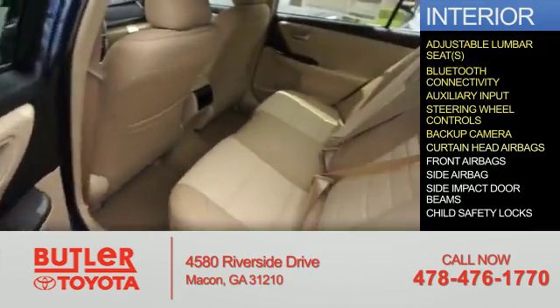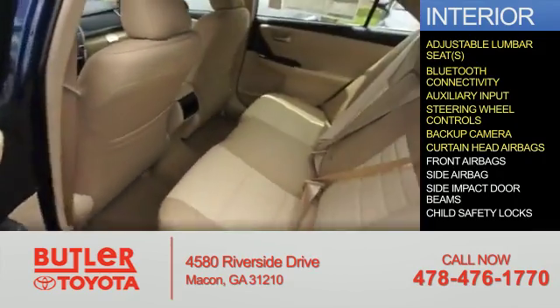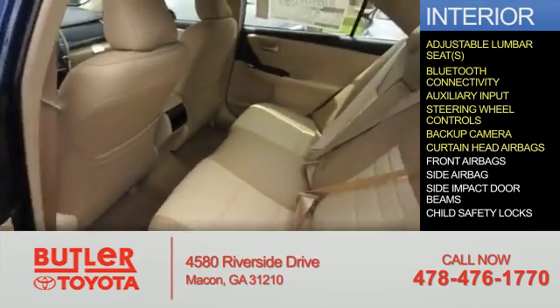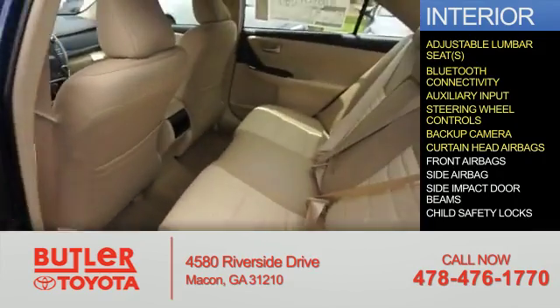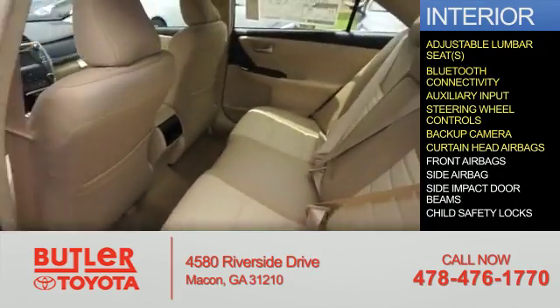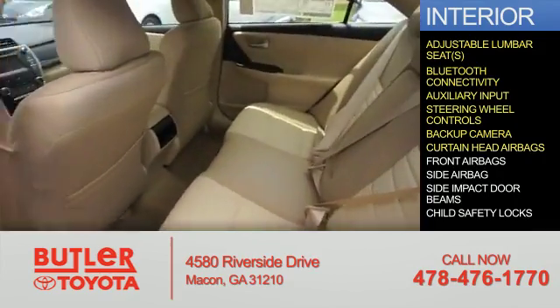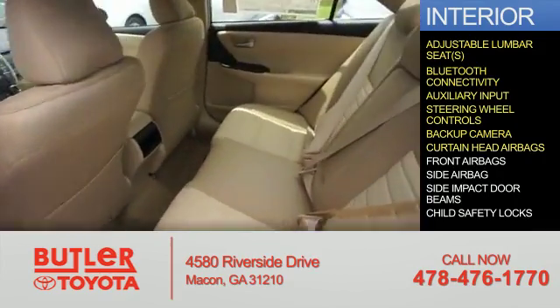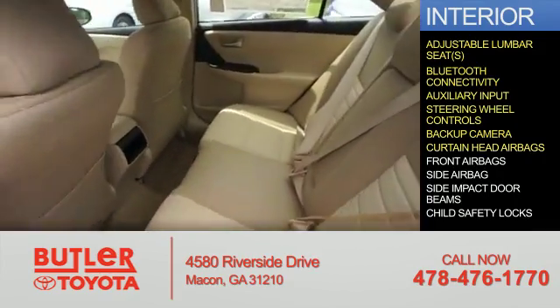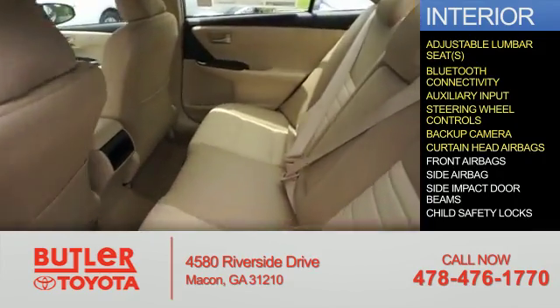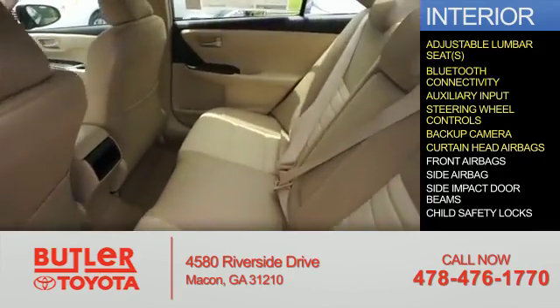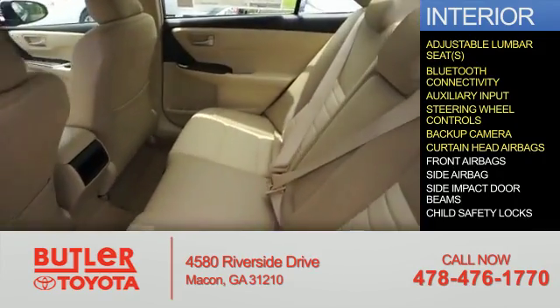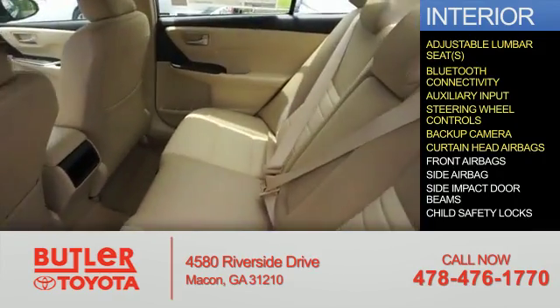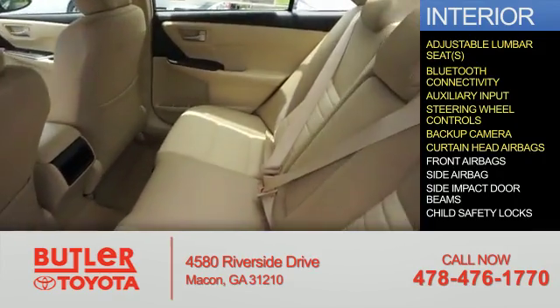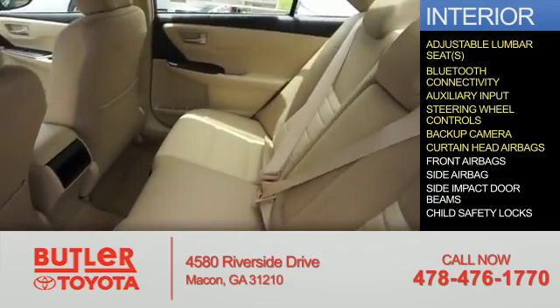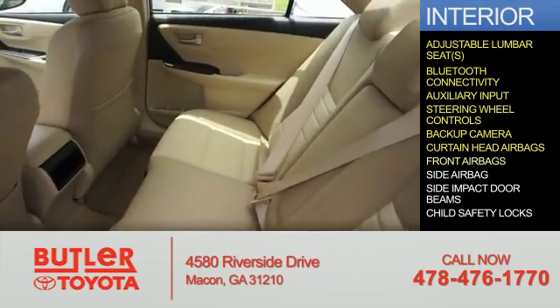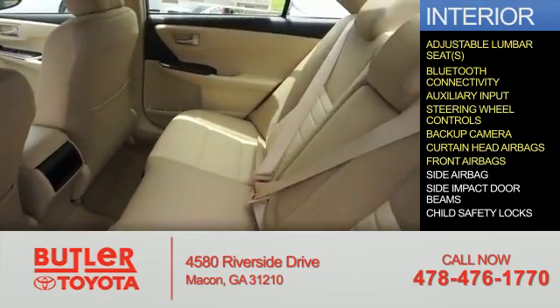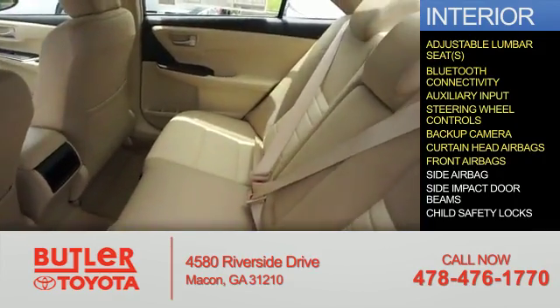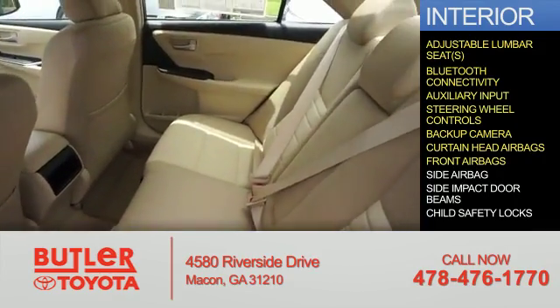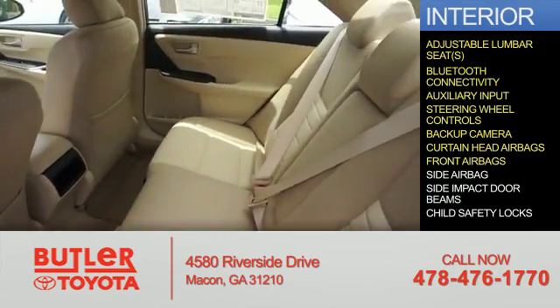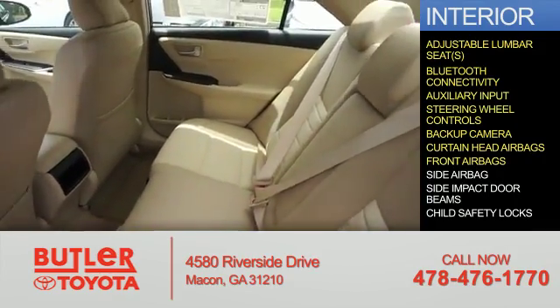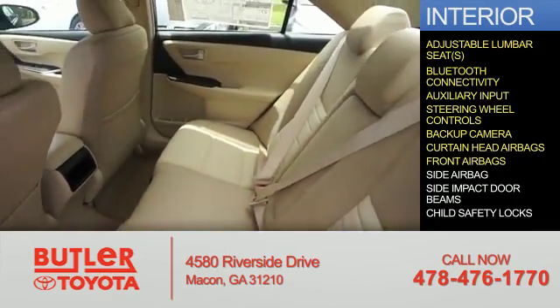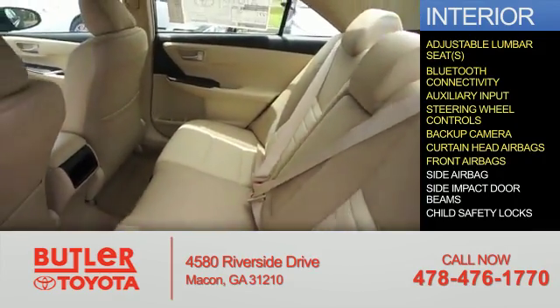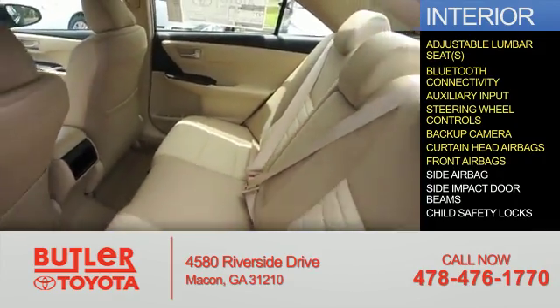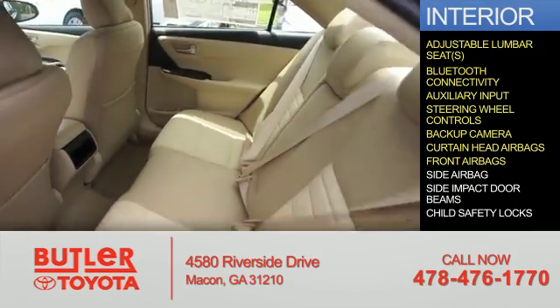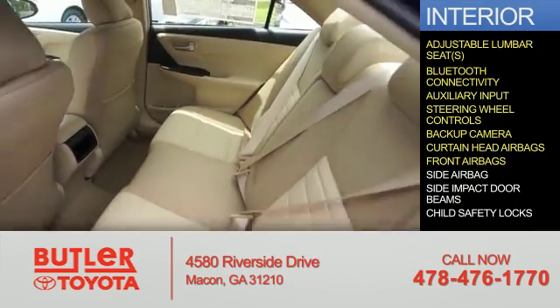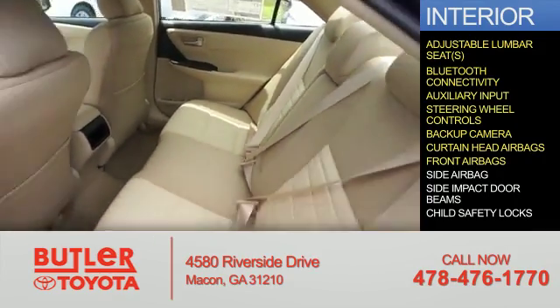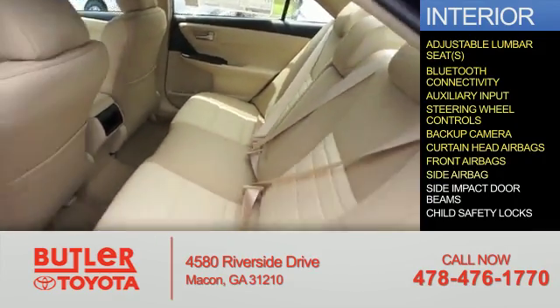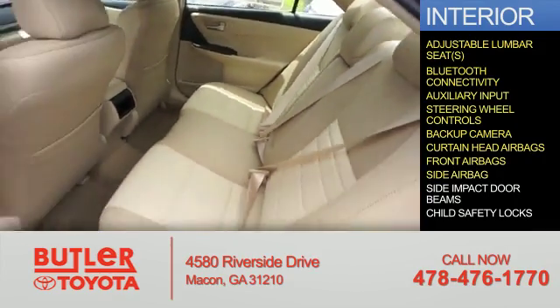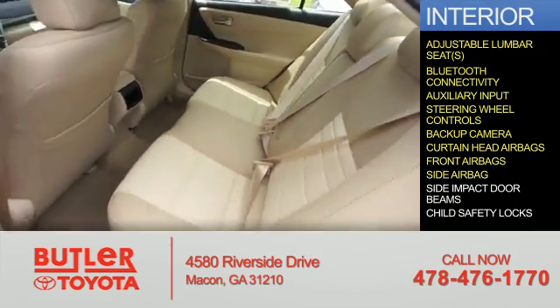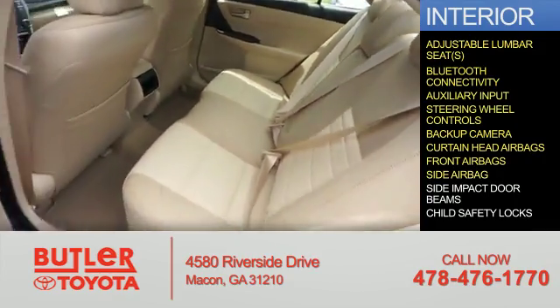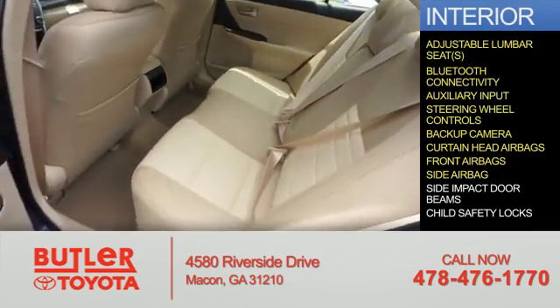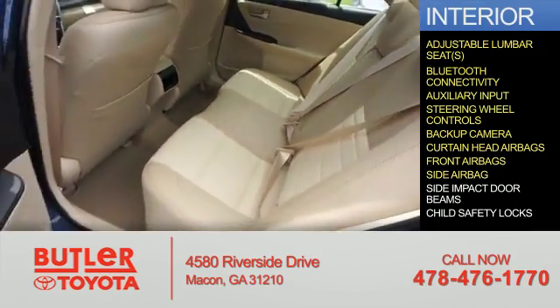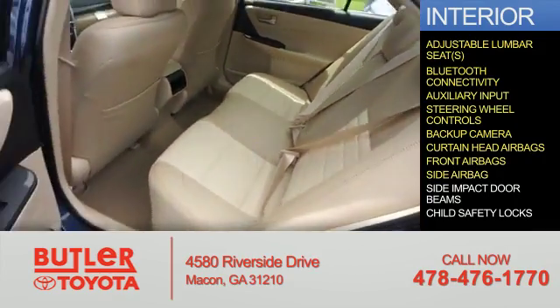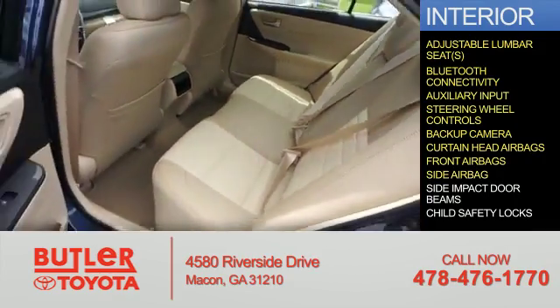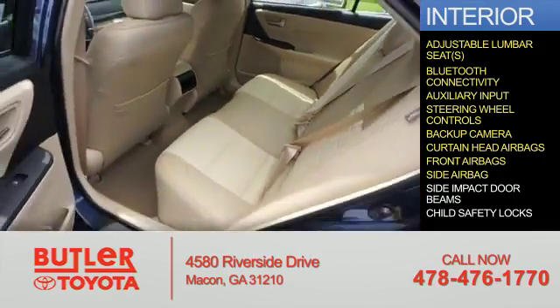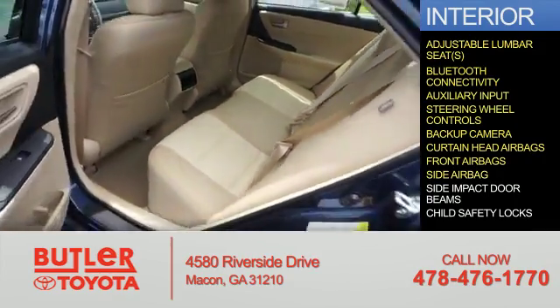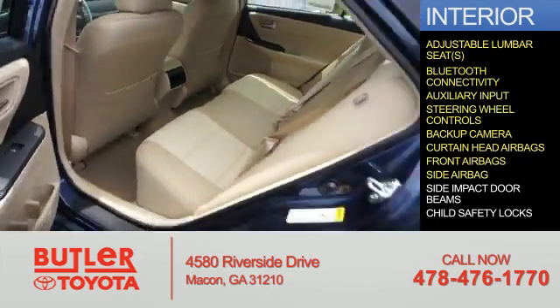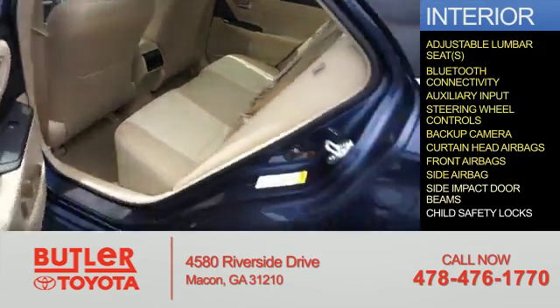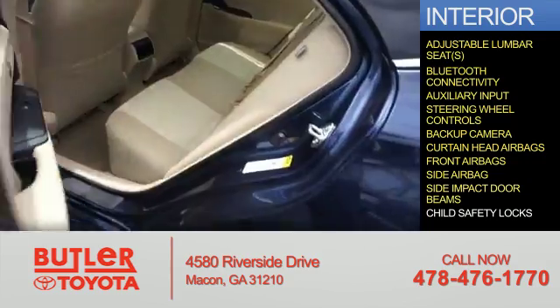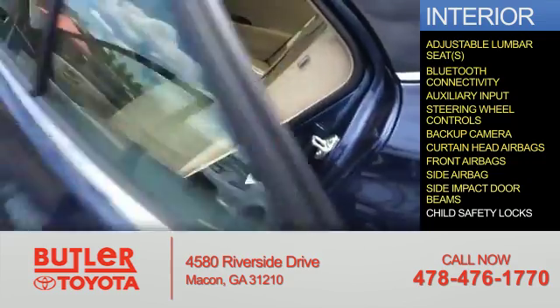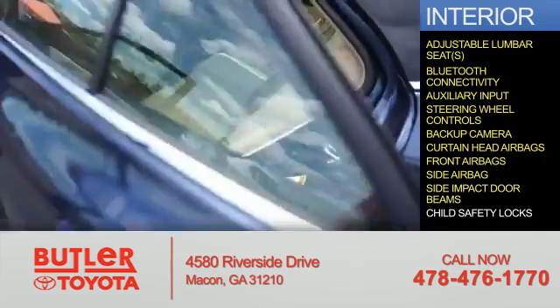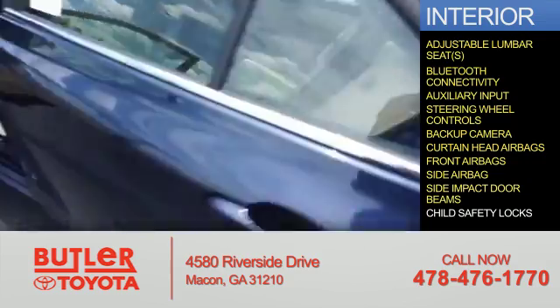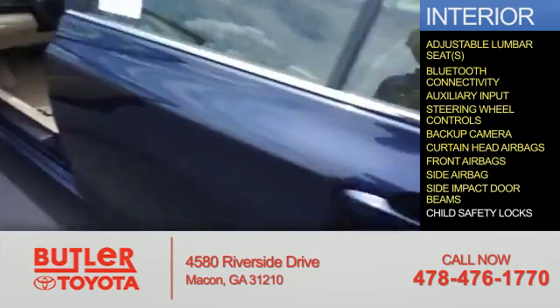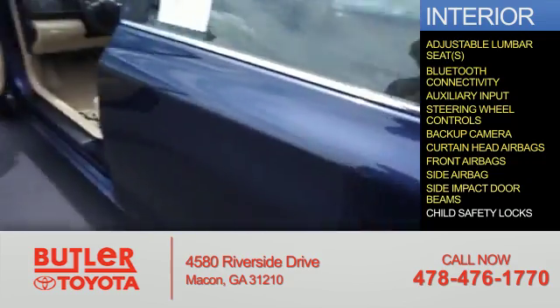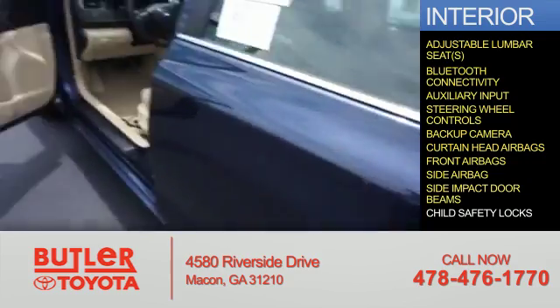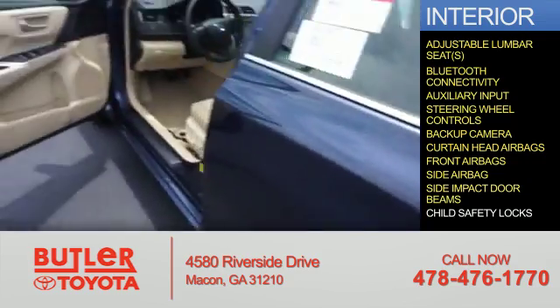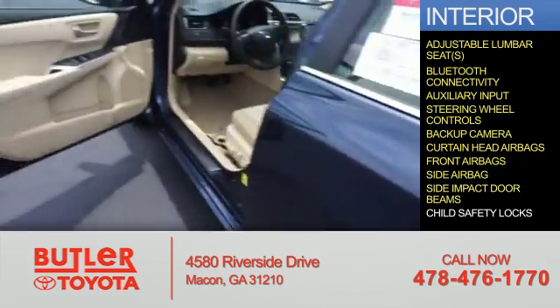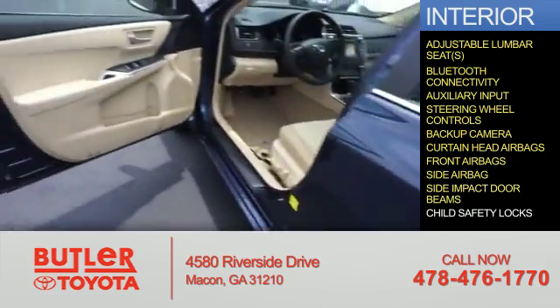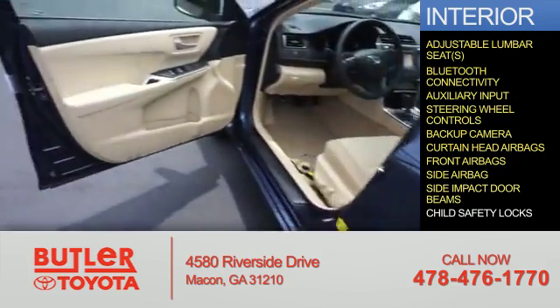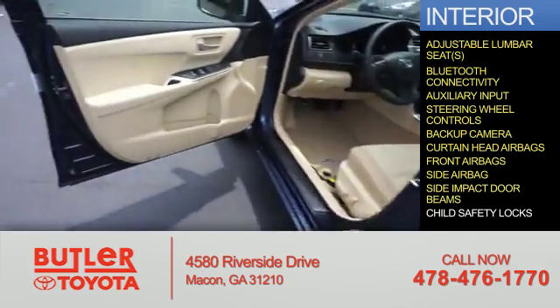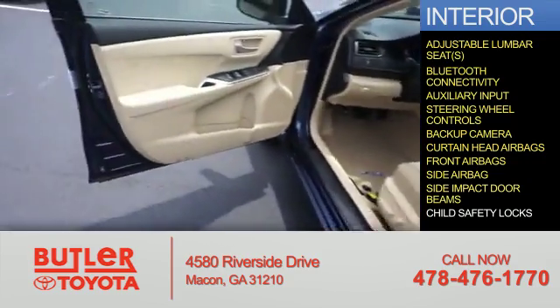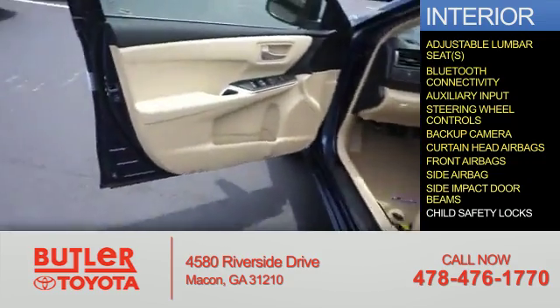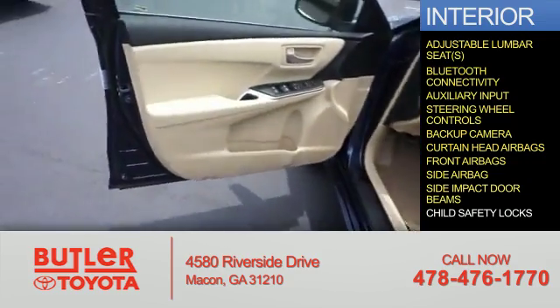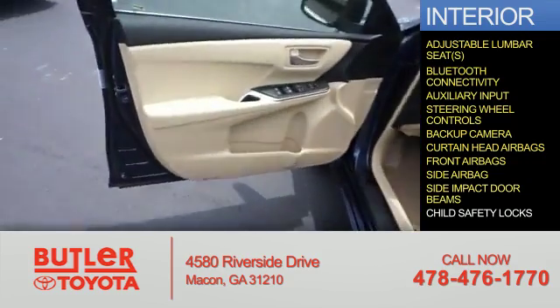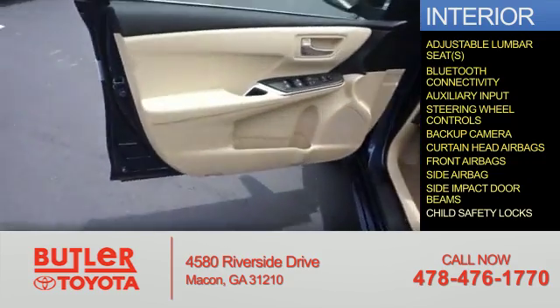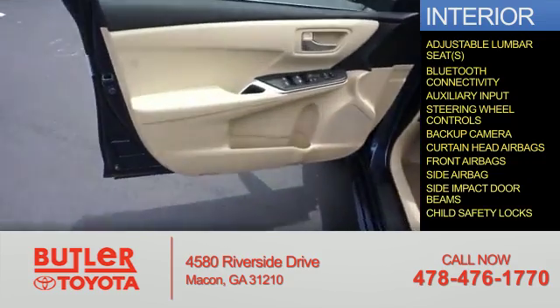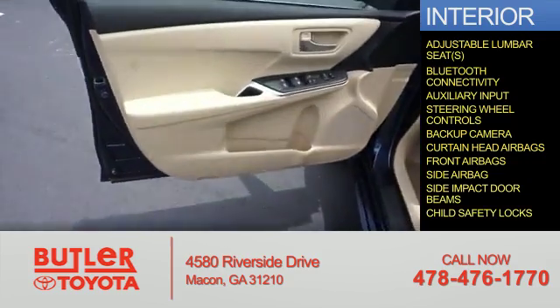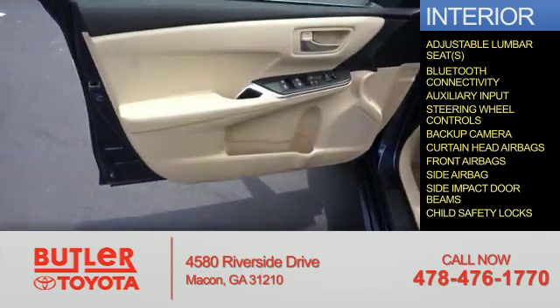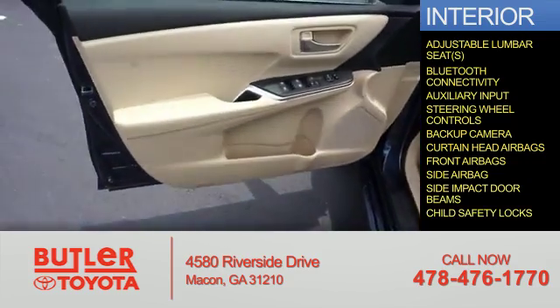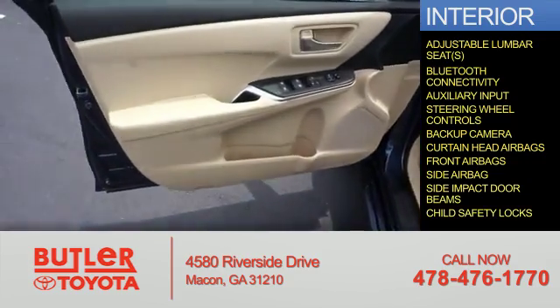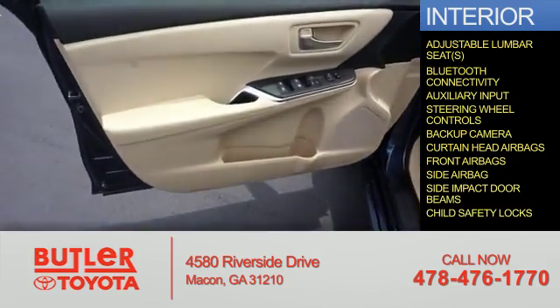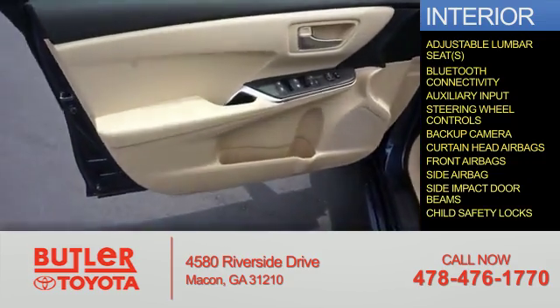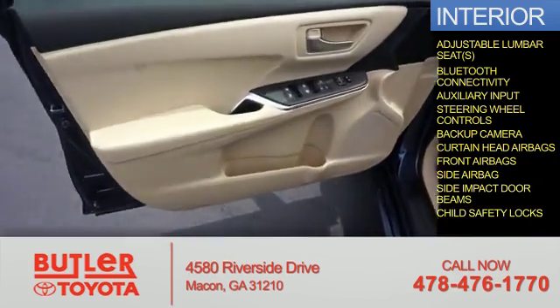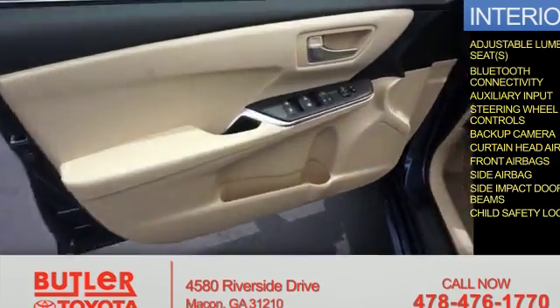Curtain head airbags, front airbags, side airbags, side impact door beams, and child safety locks.